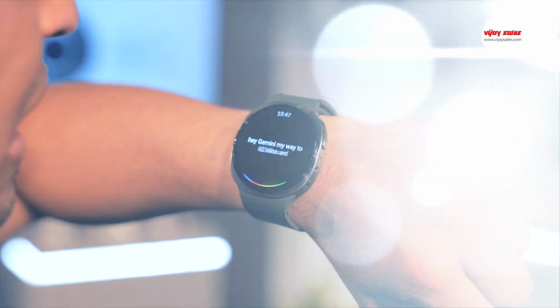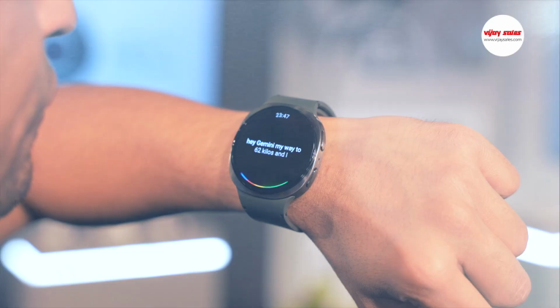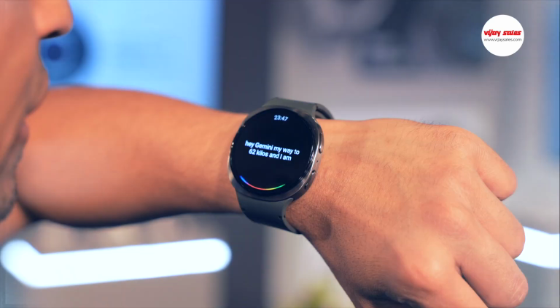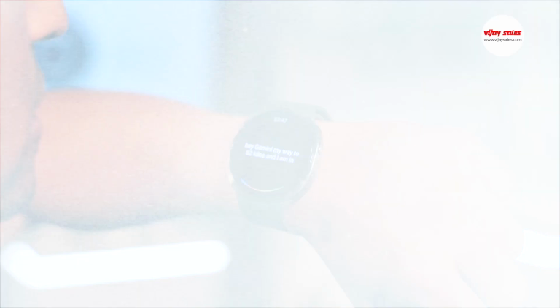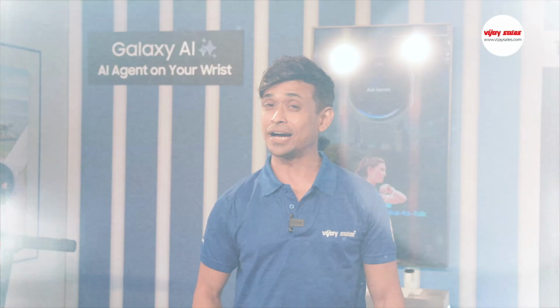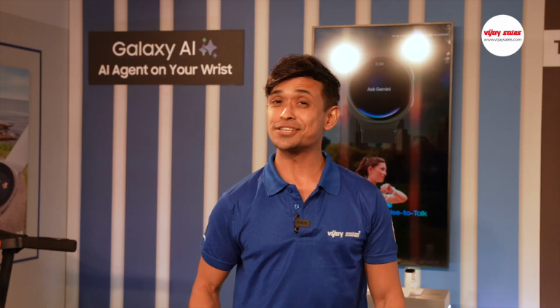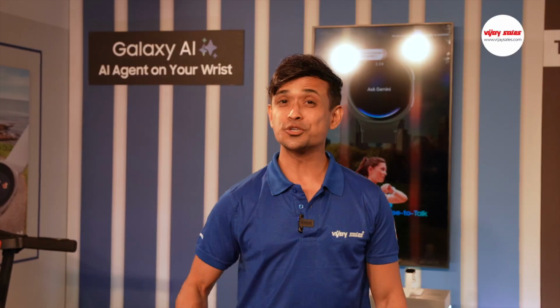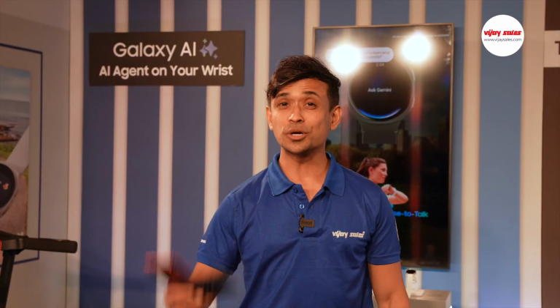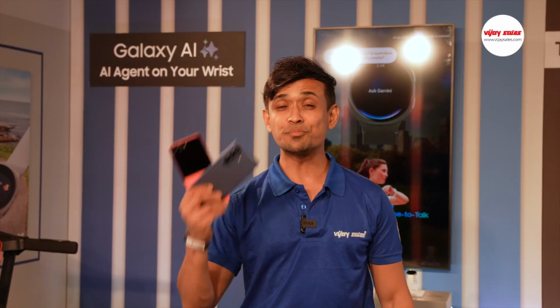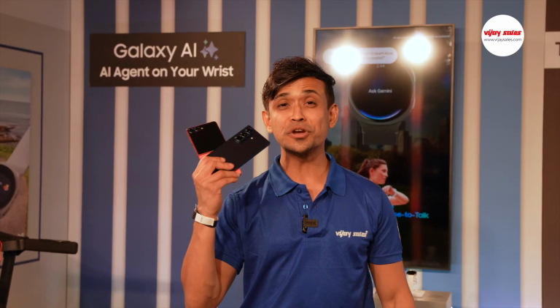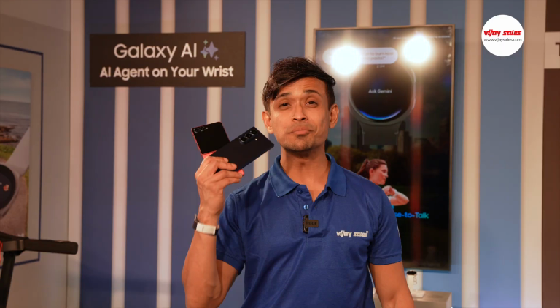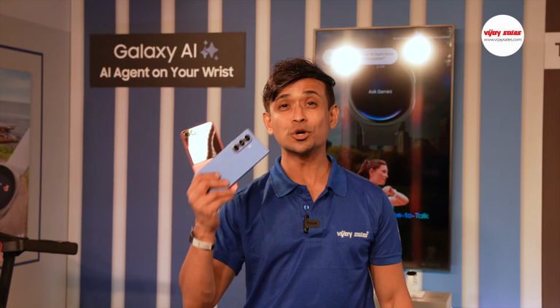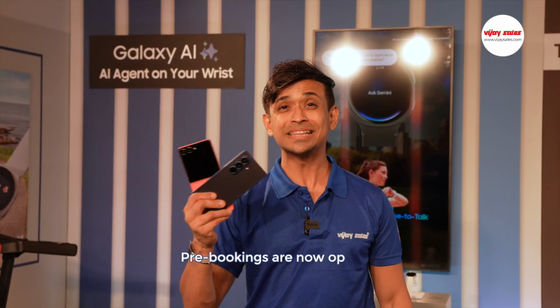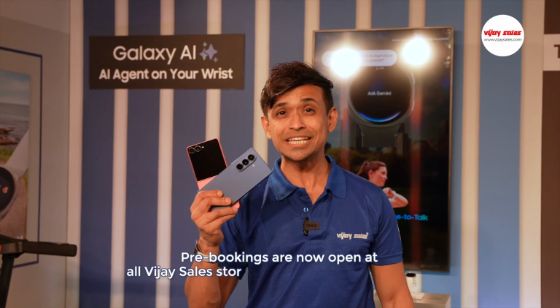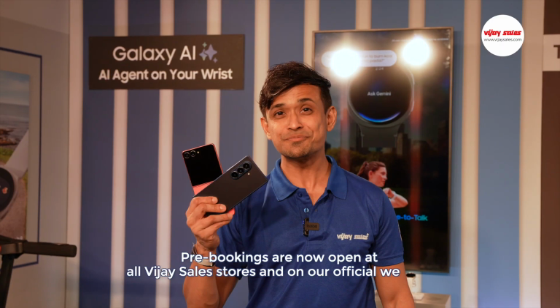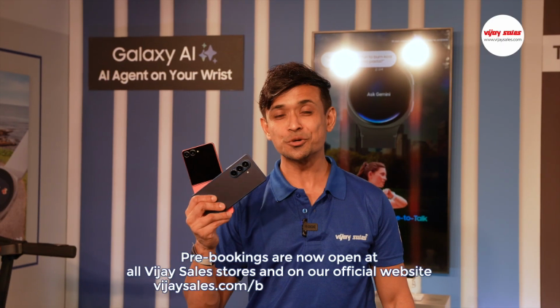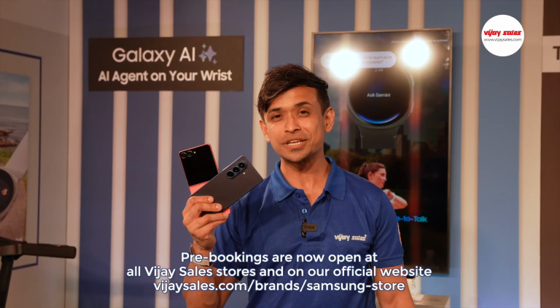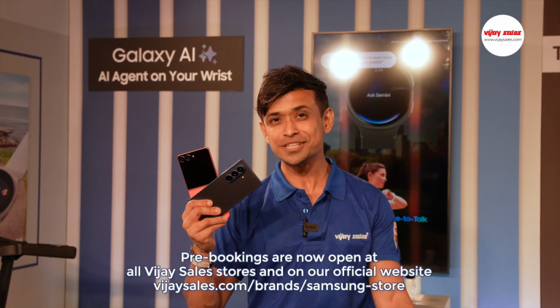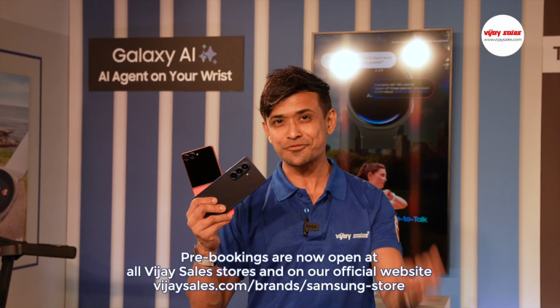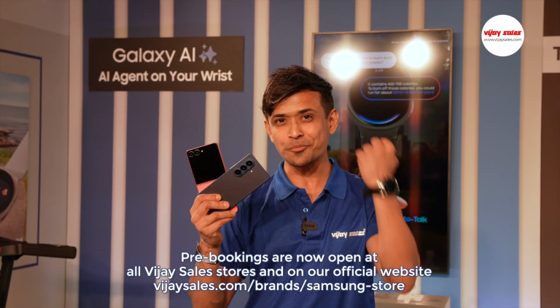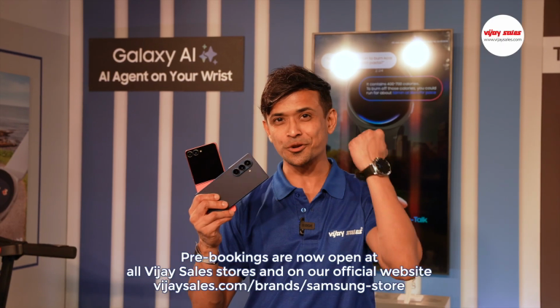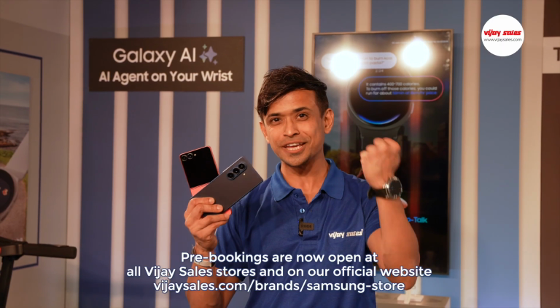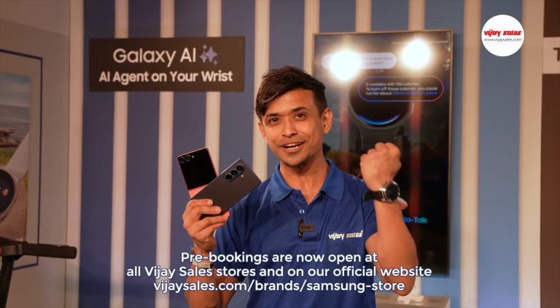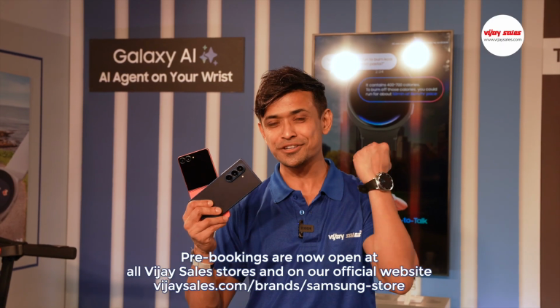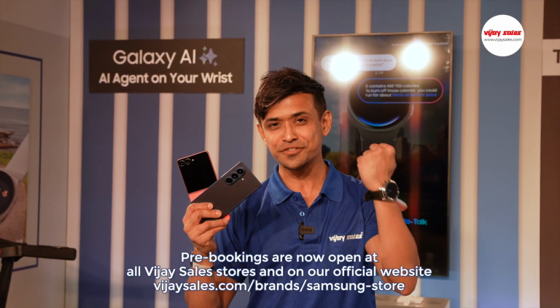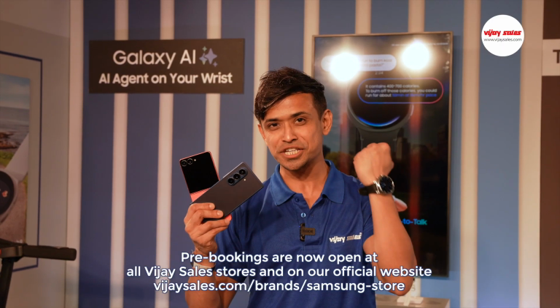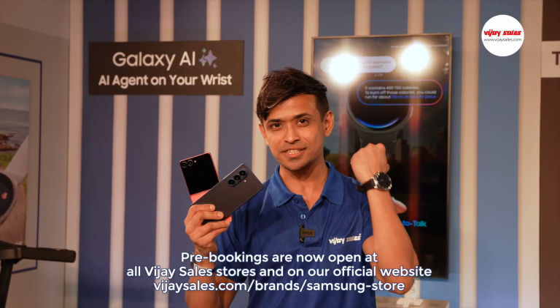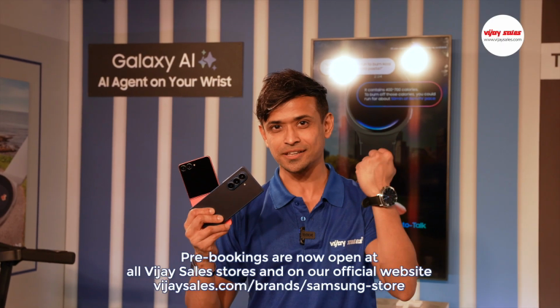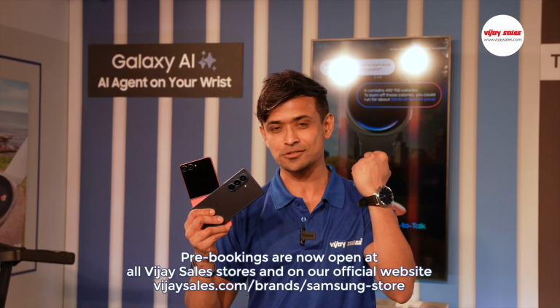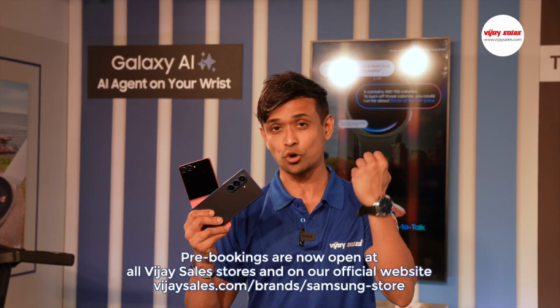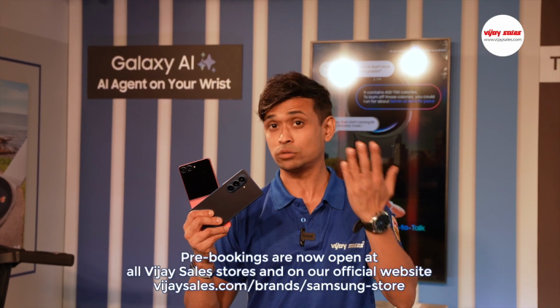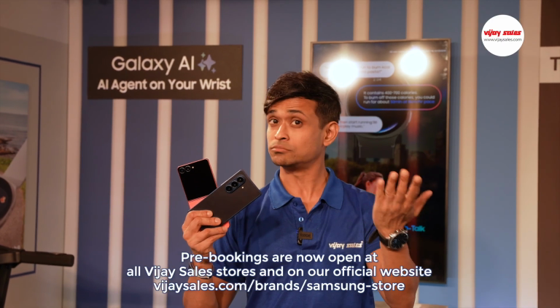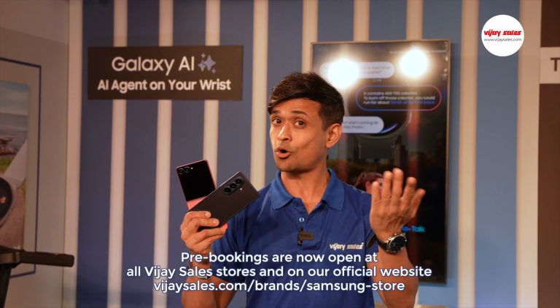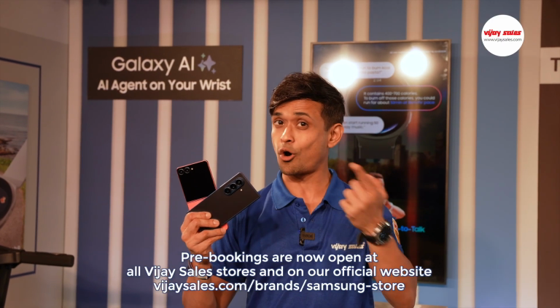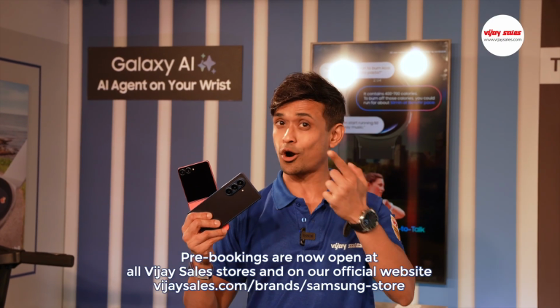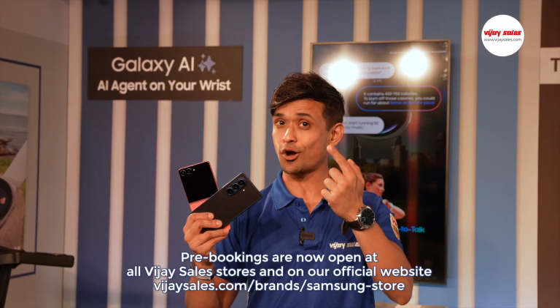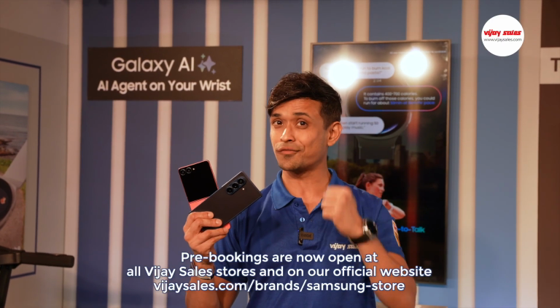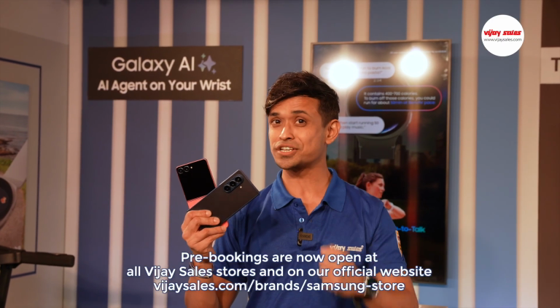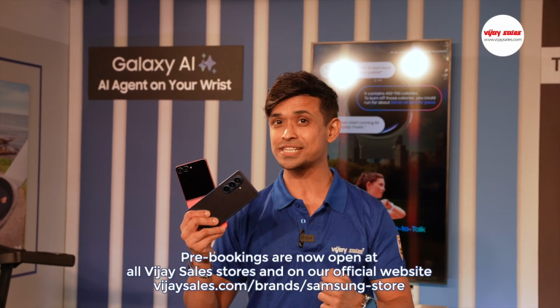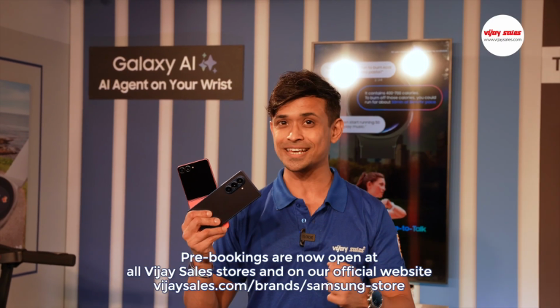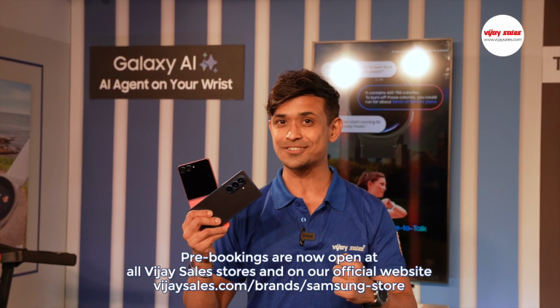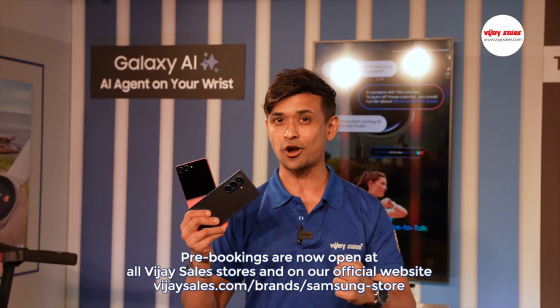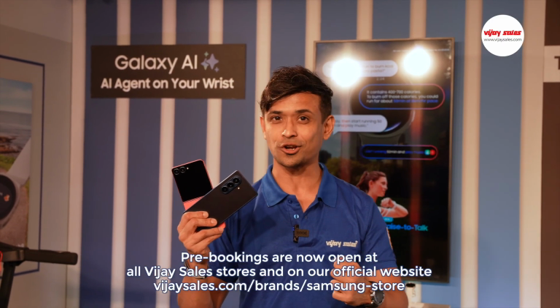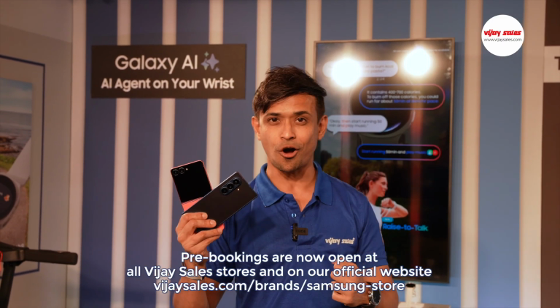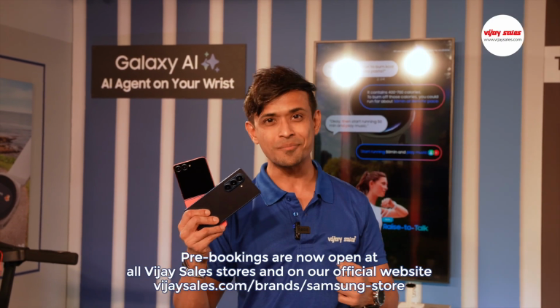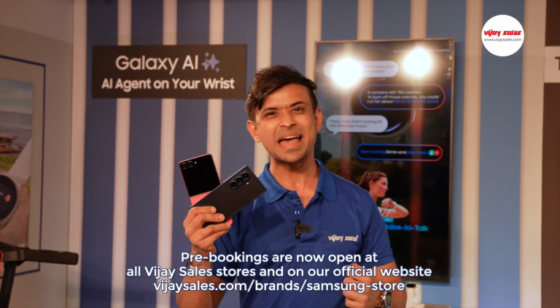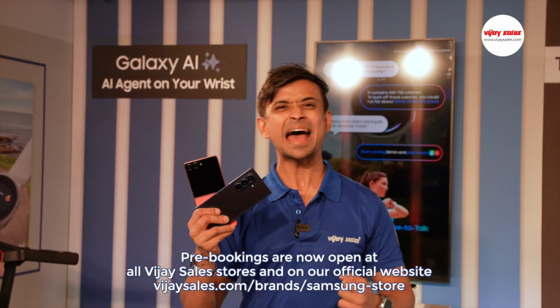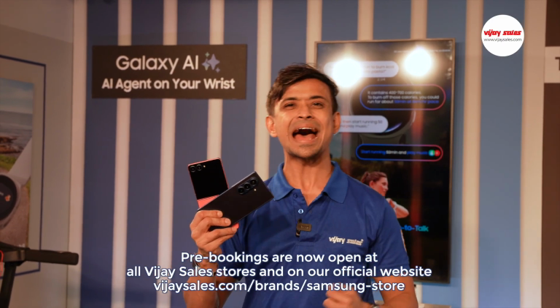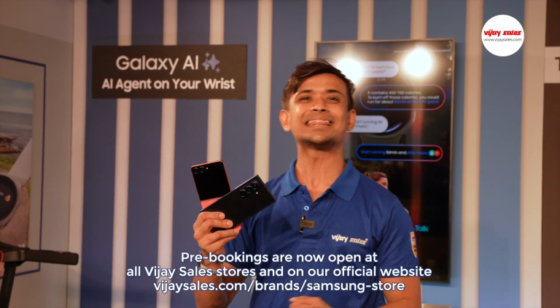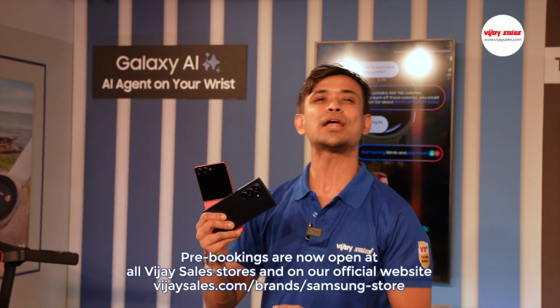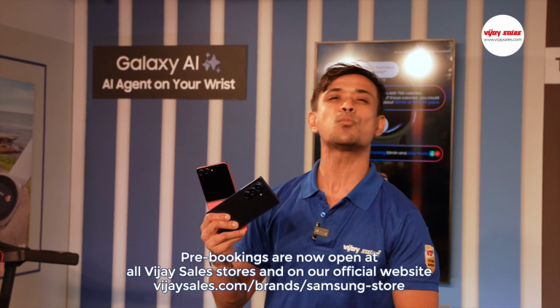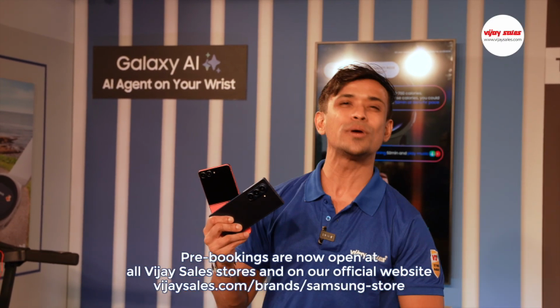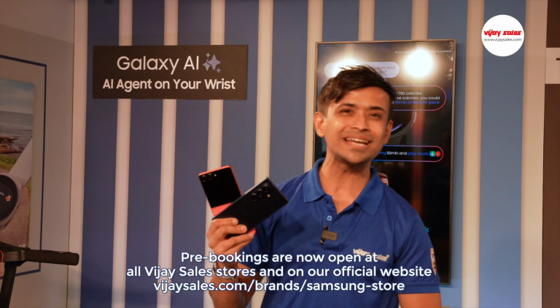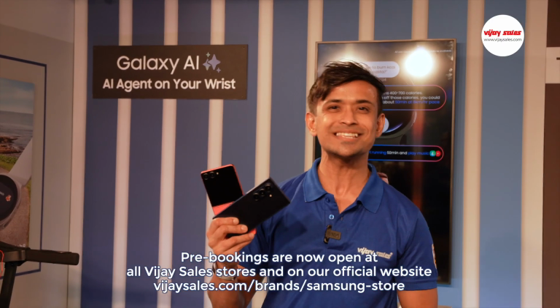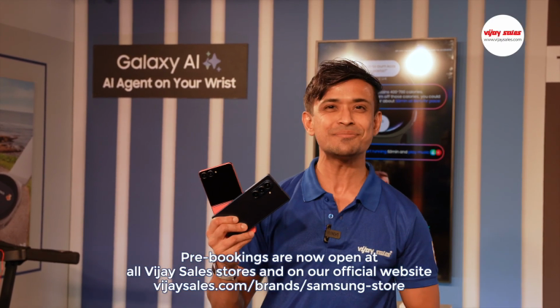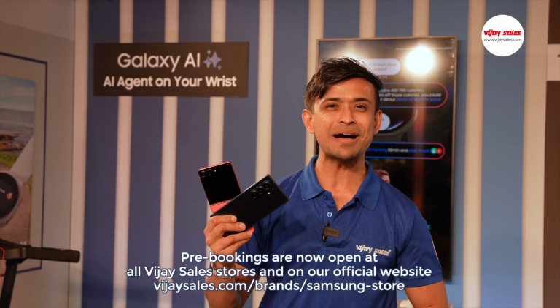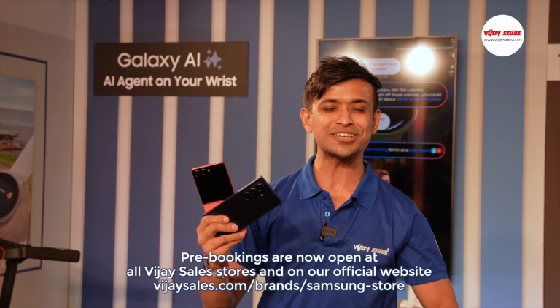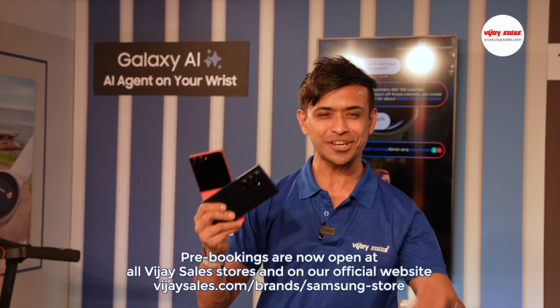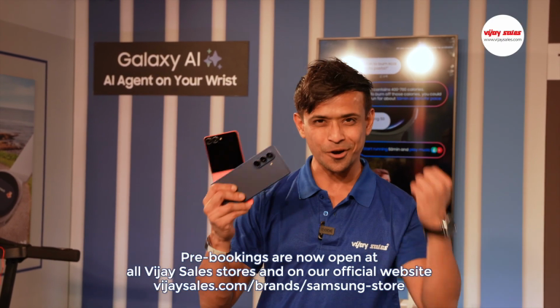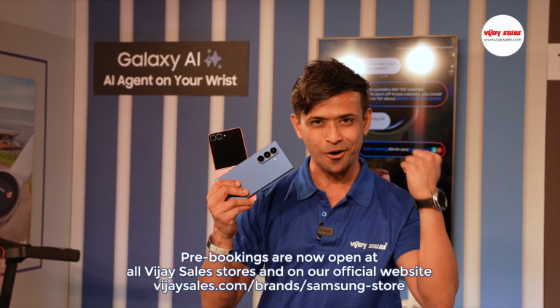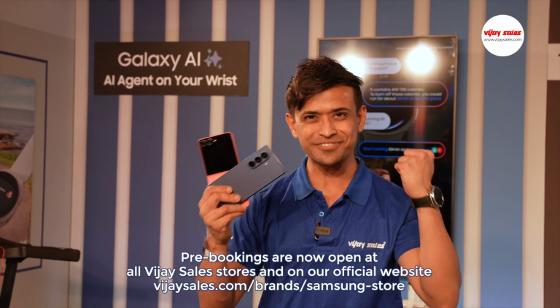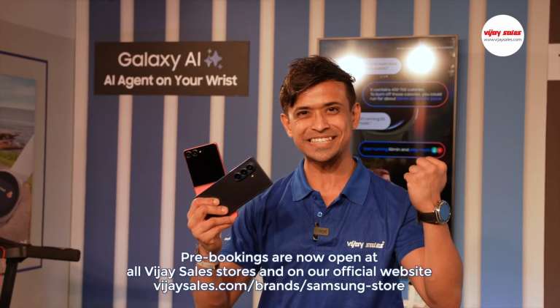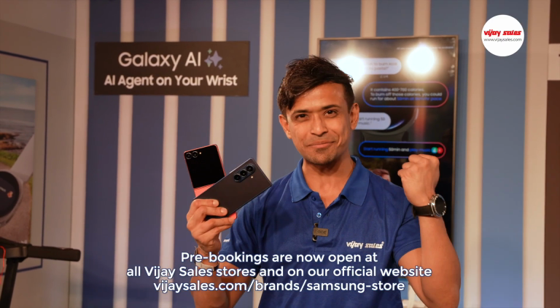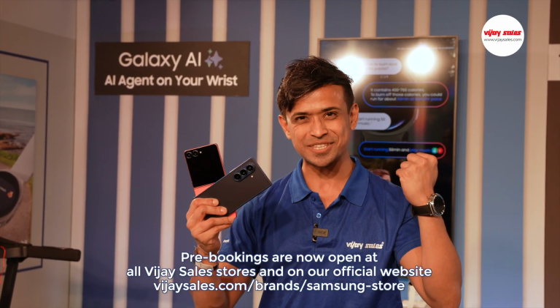You can pre-book these beauties from your nearest Vijay Sales store or on VijaySales.com and witness the magic of Samsung.